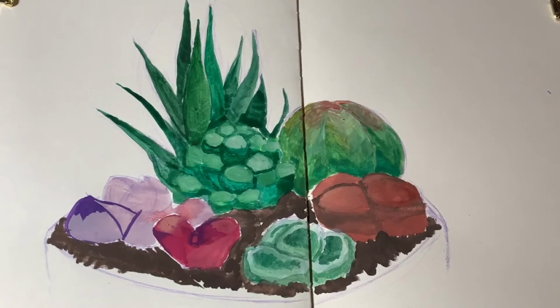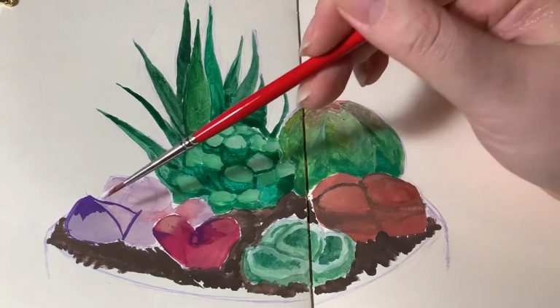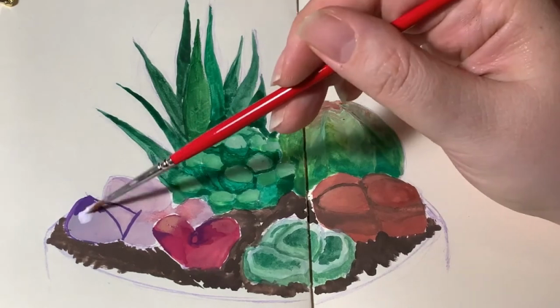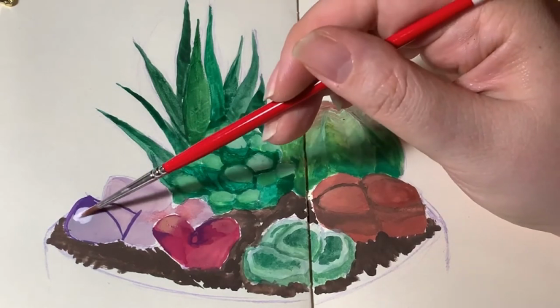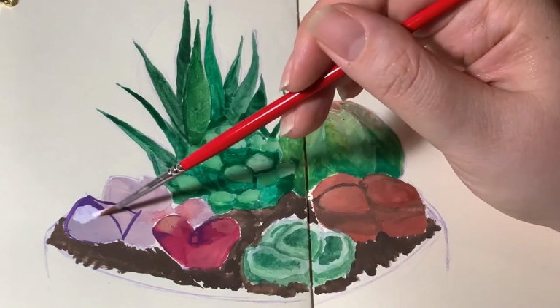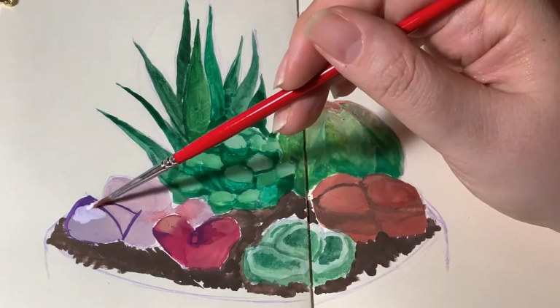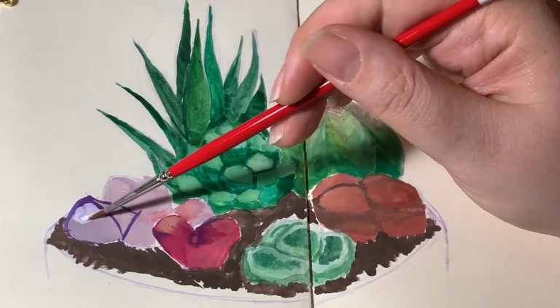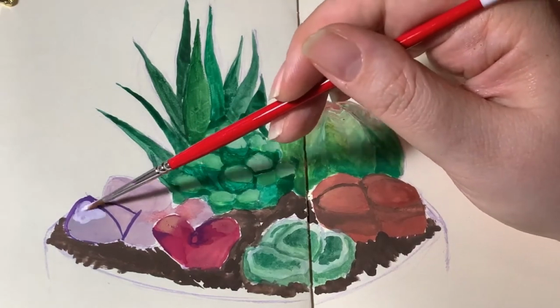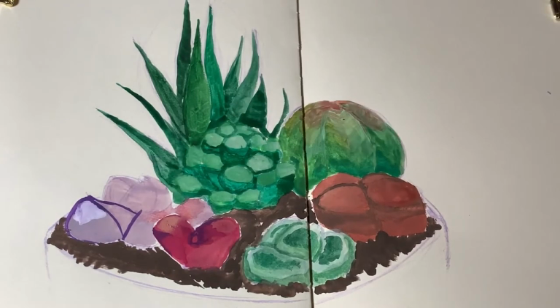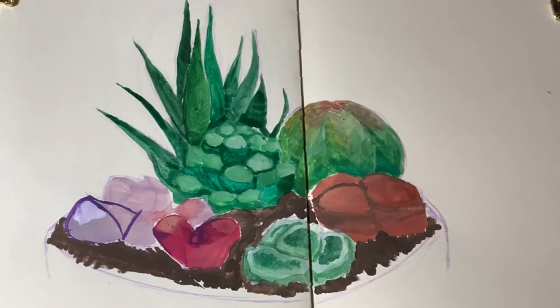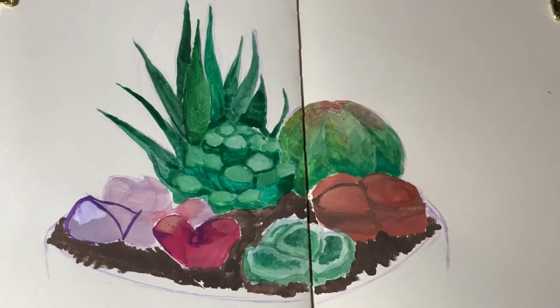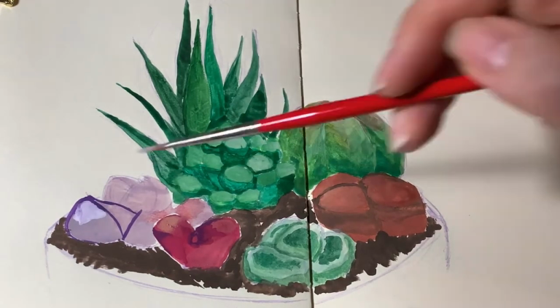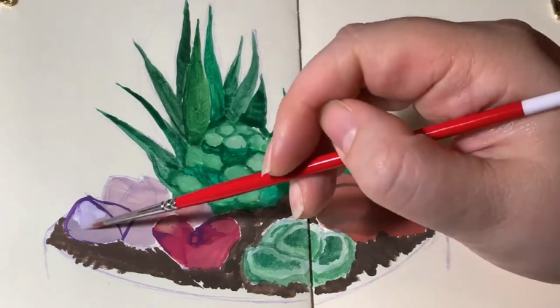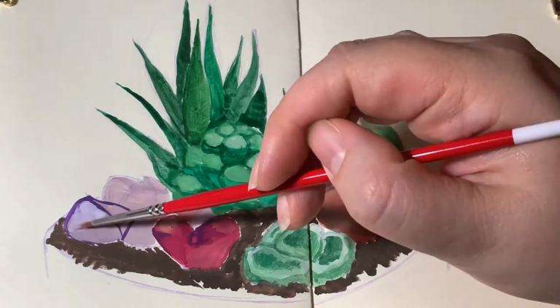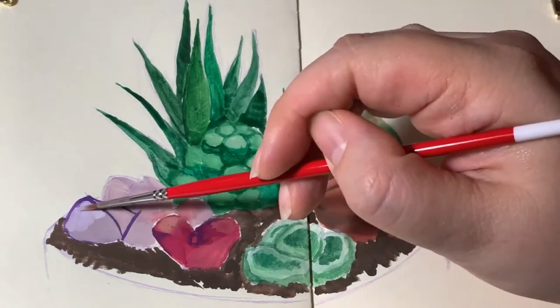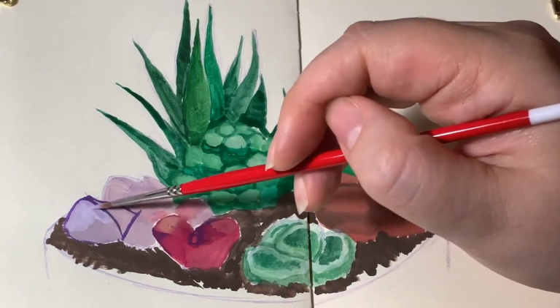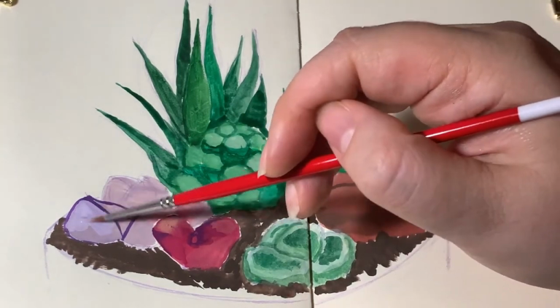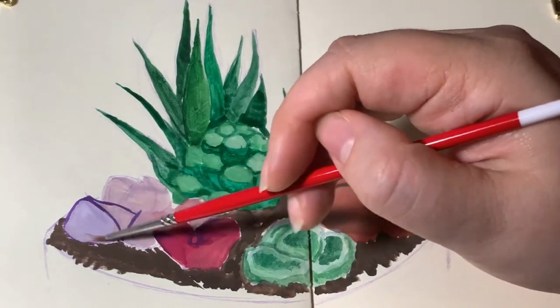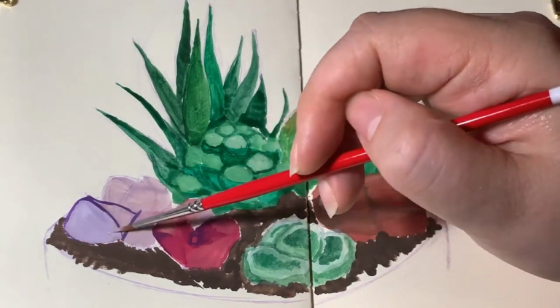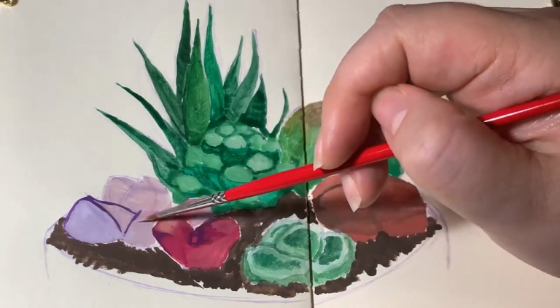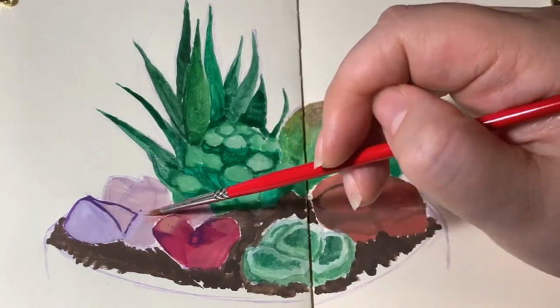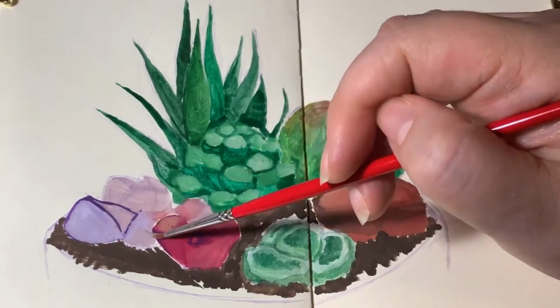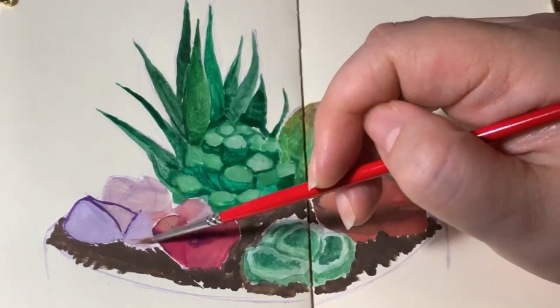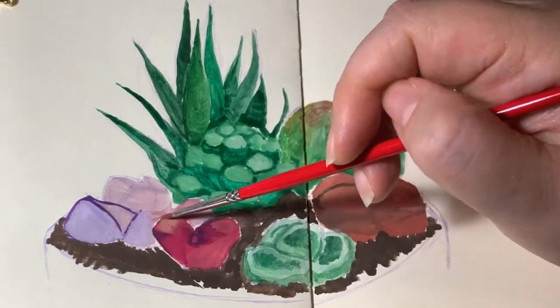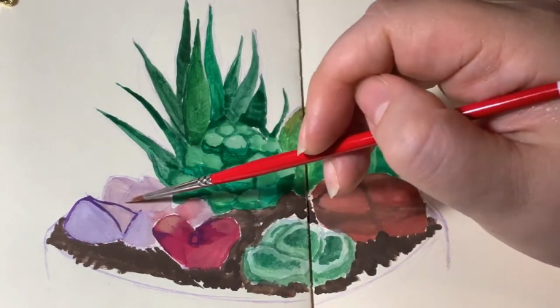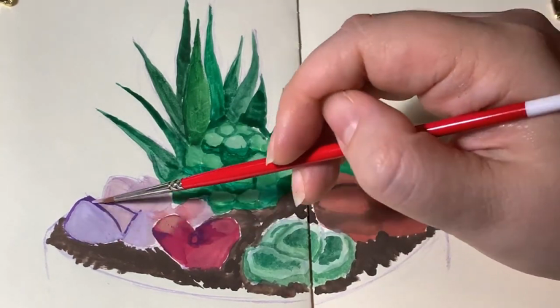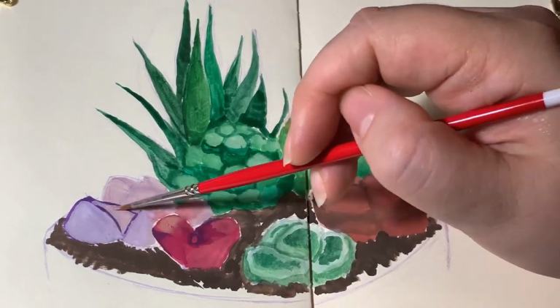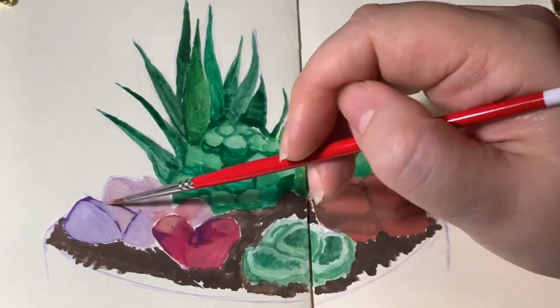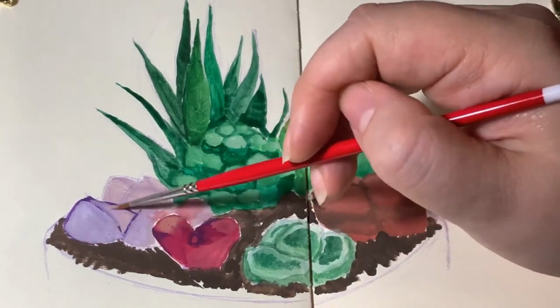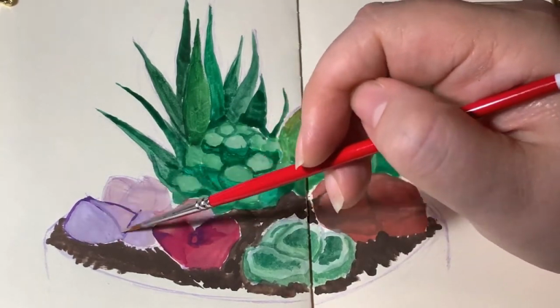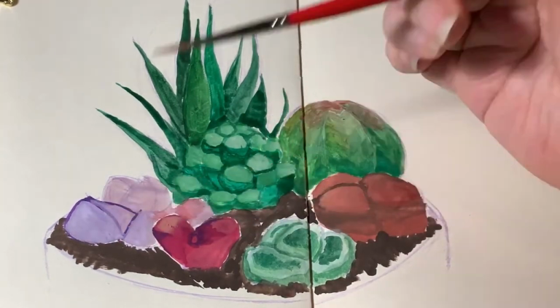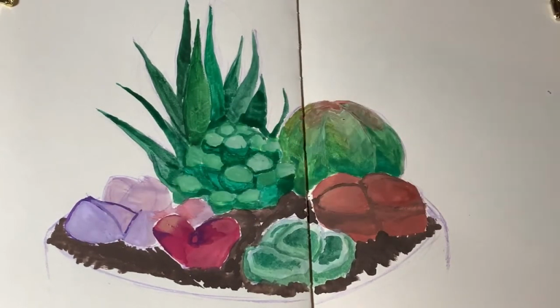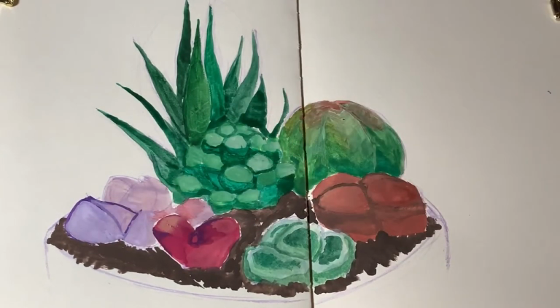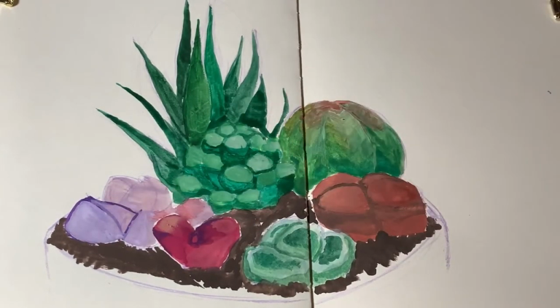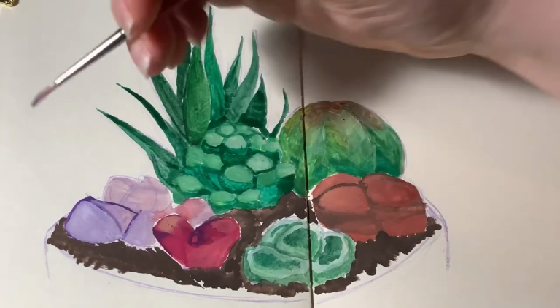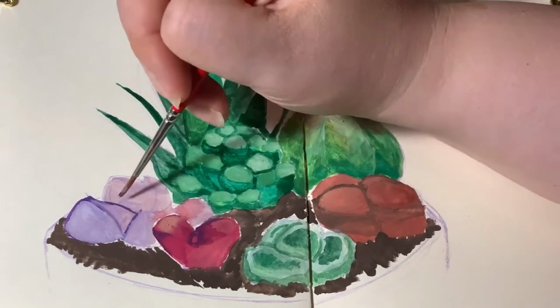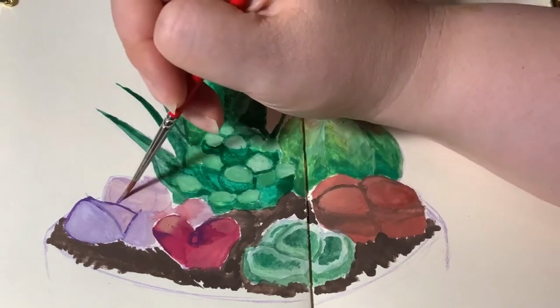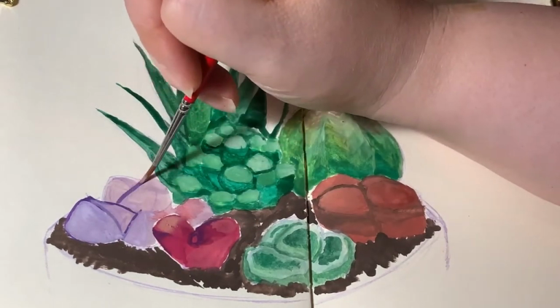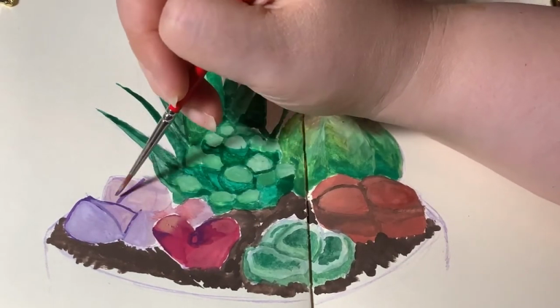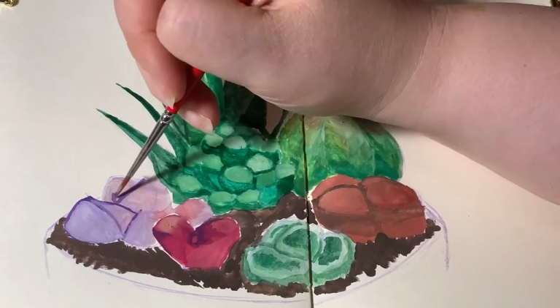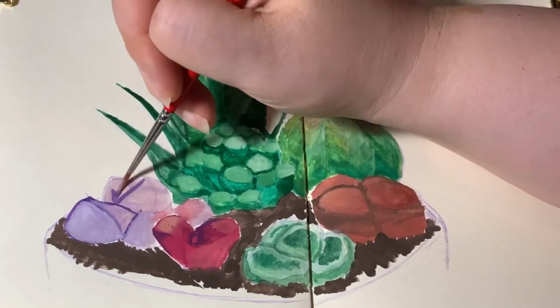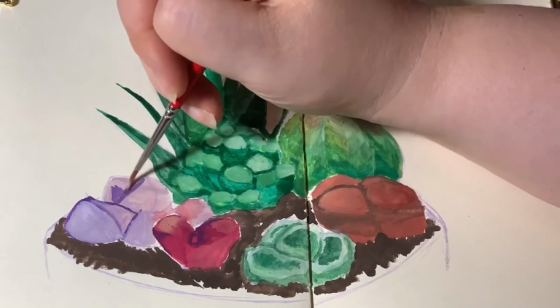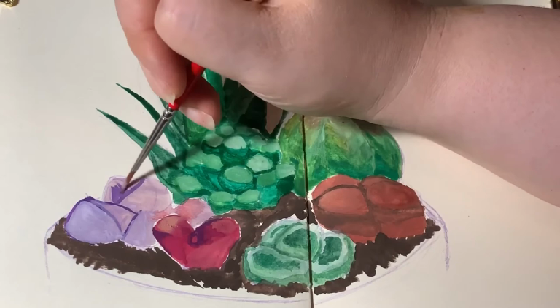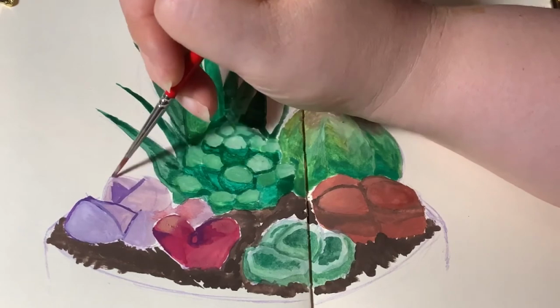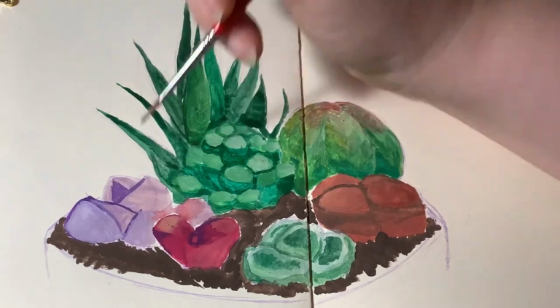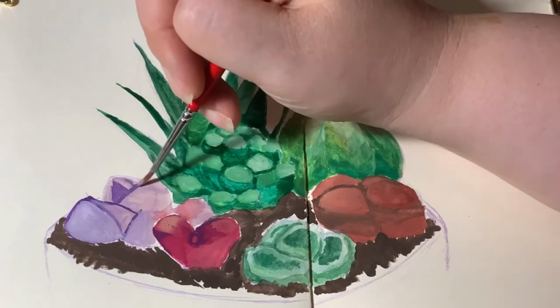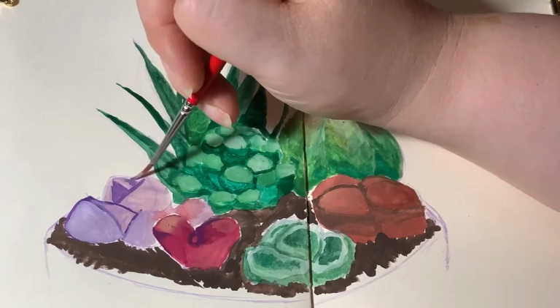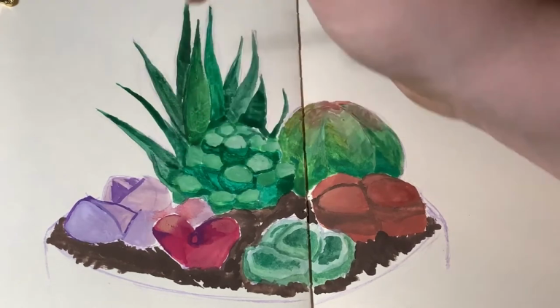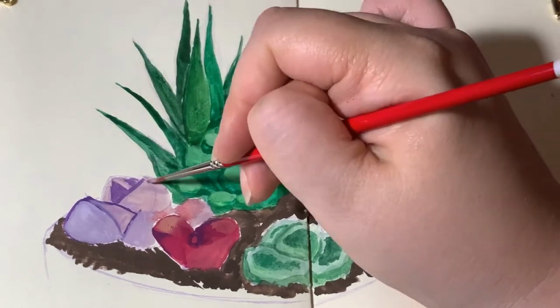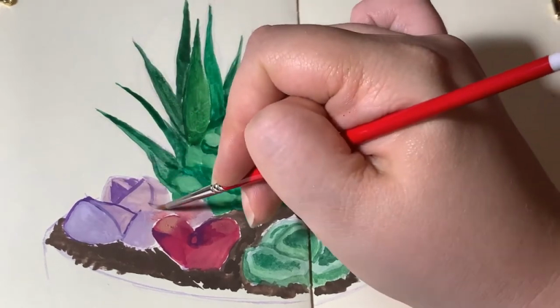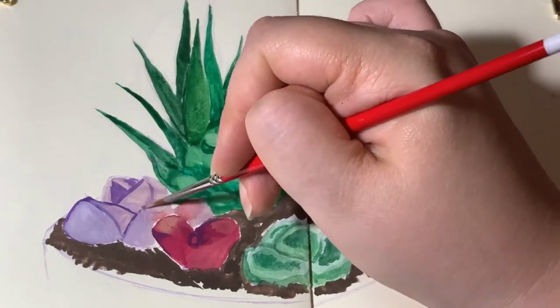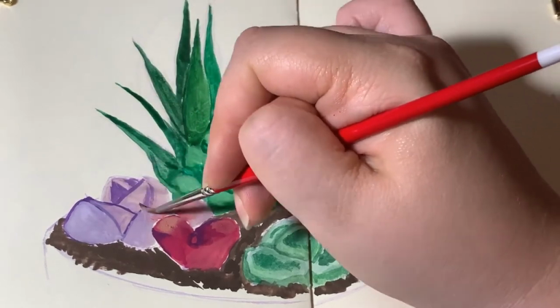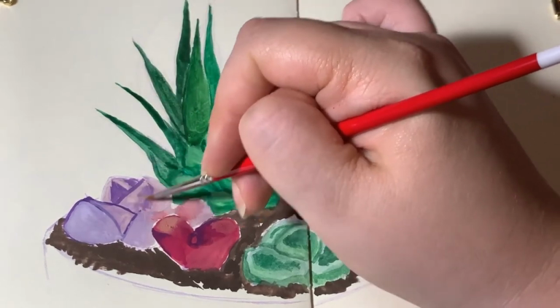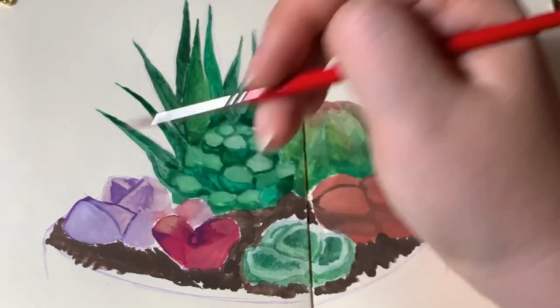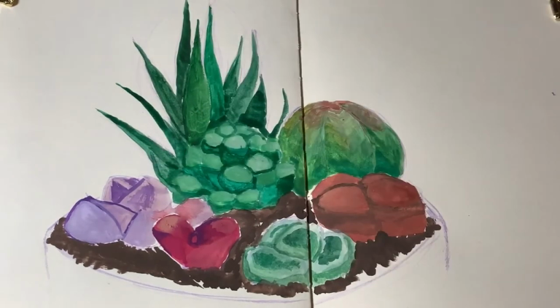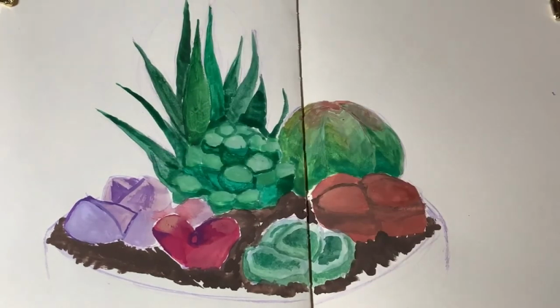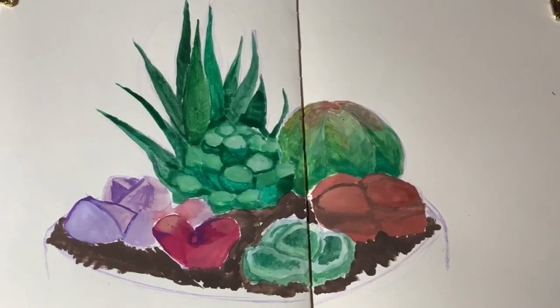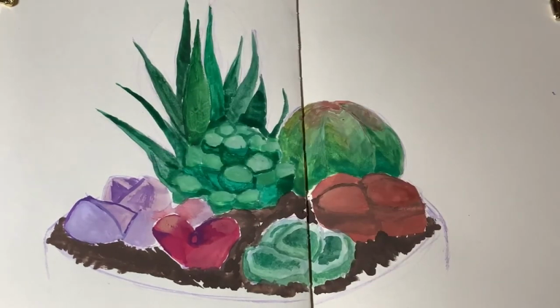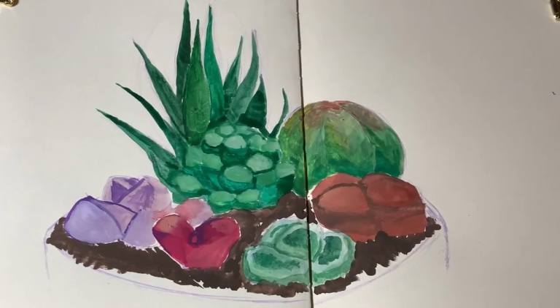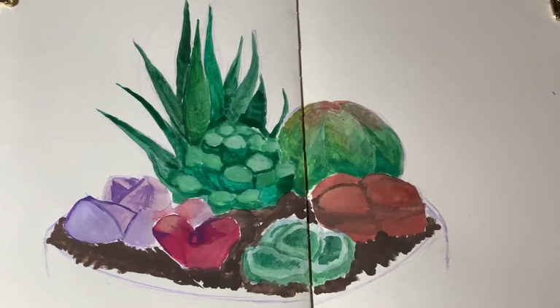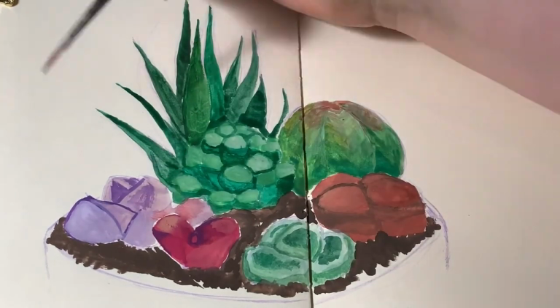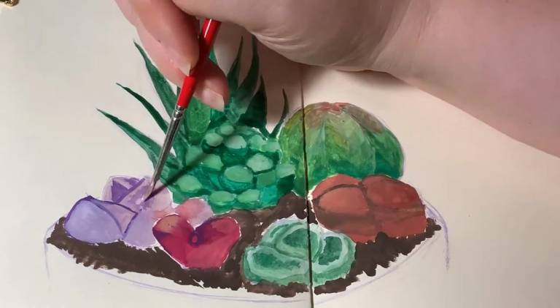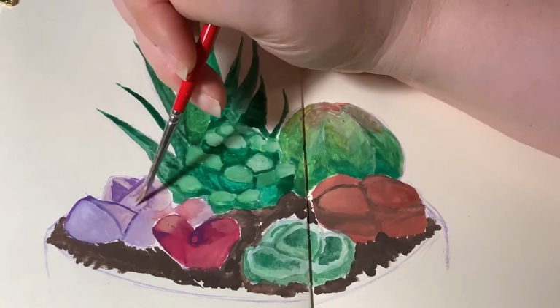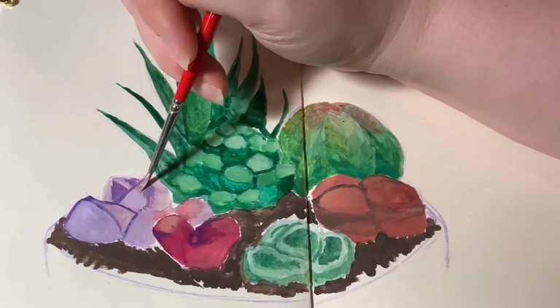This plant is not as purple in real life, but it gives me sort of a purple impression, so I went with that.